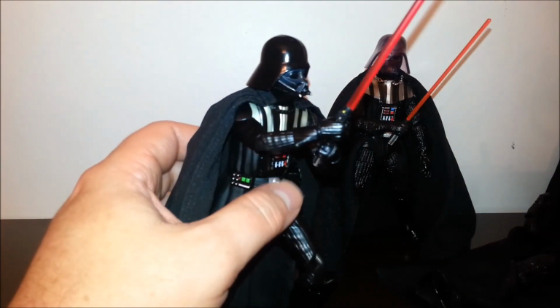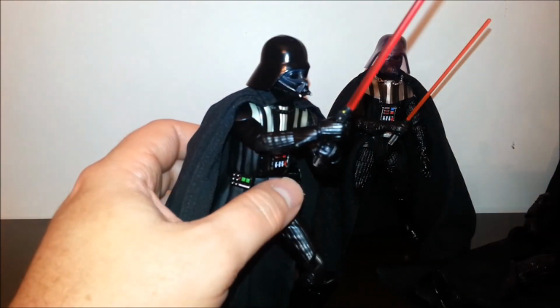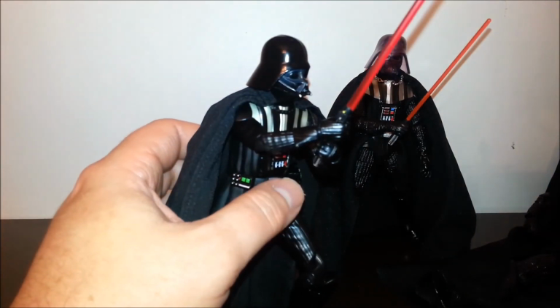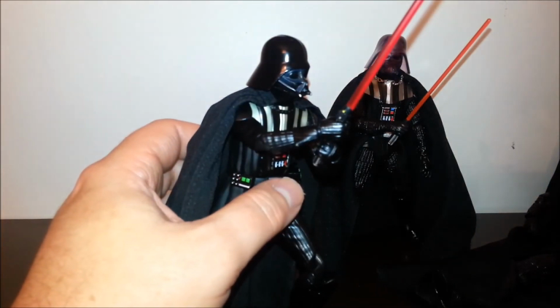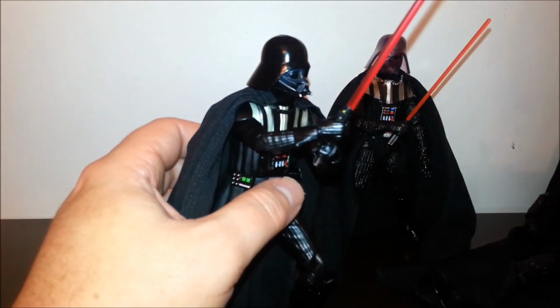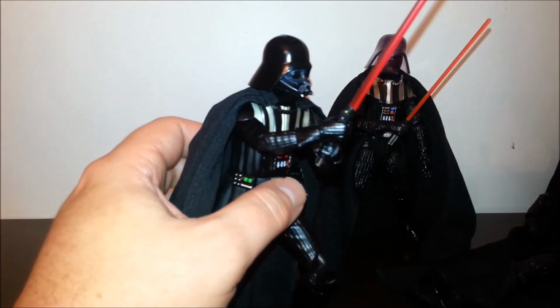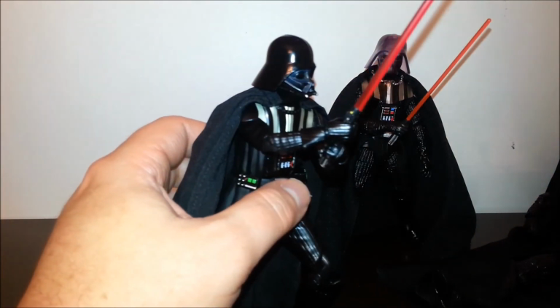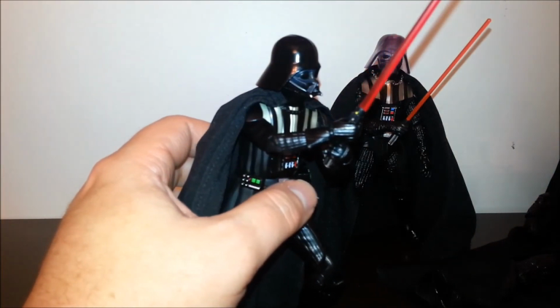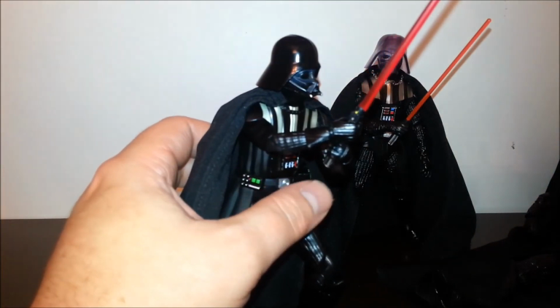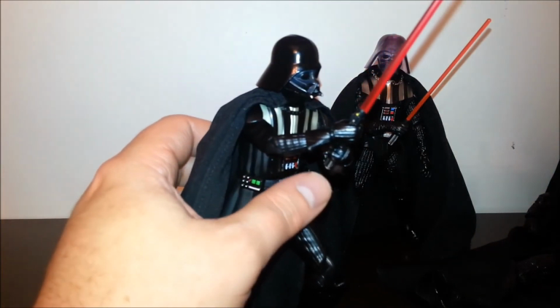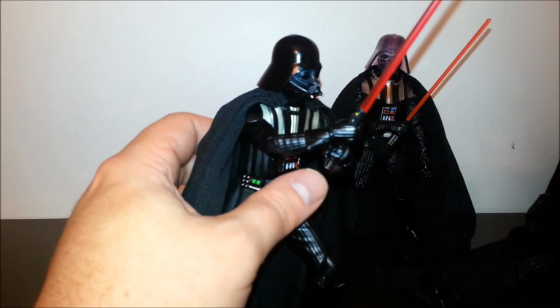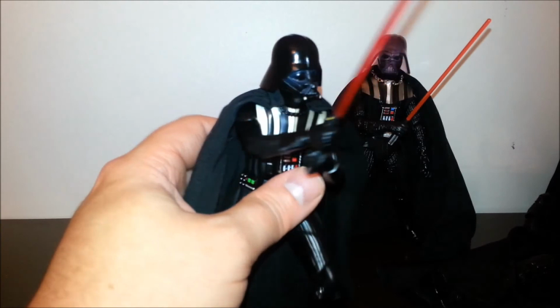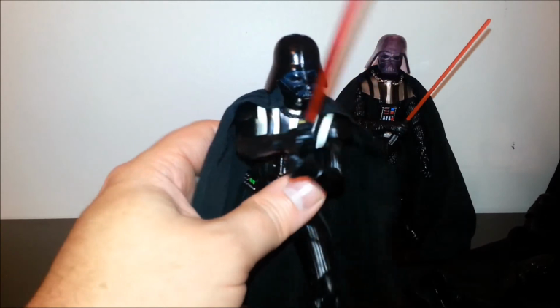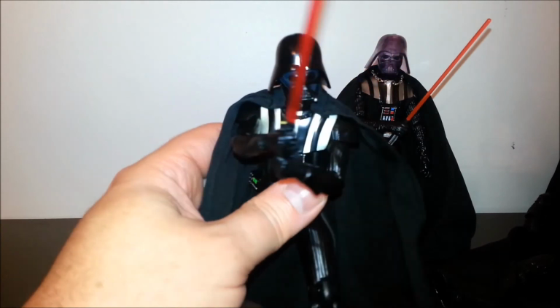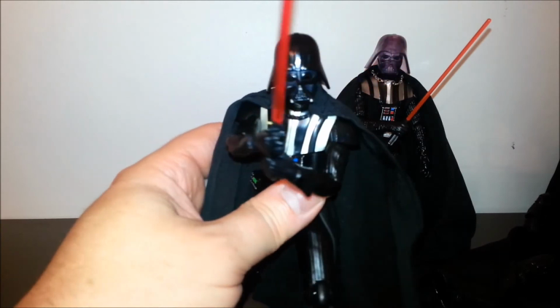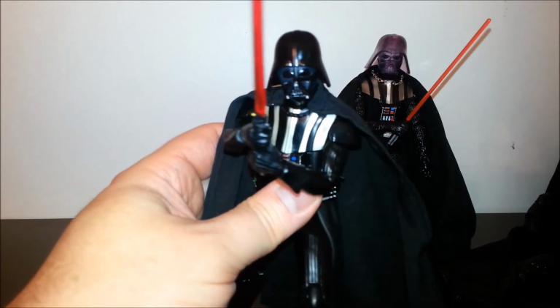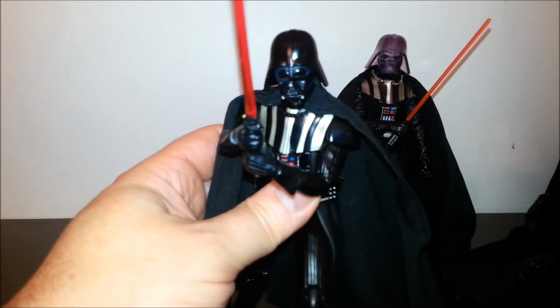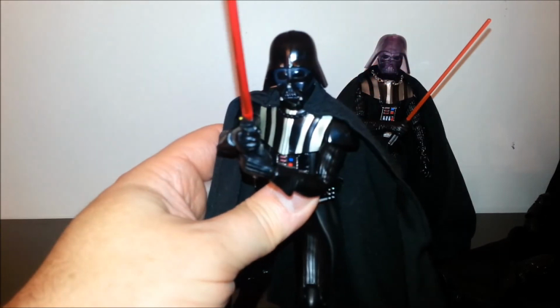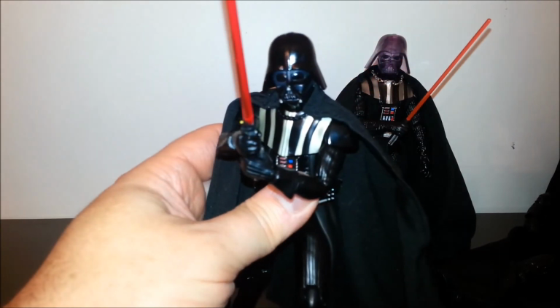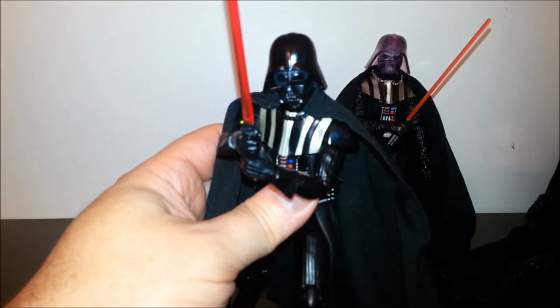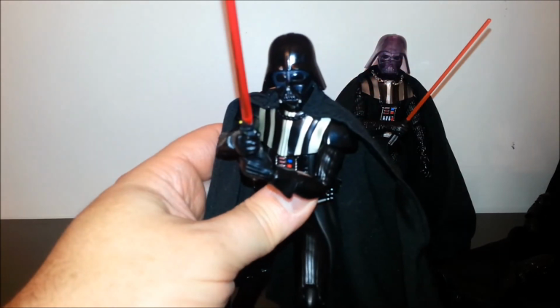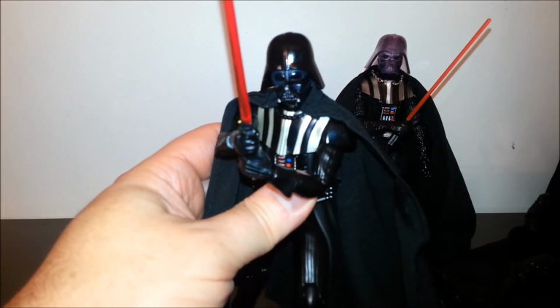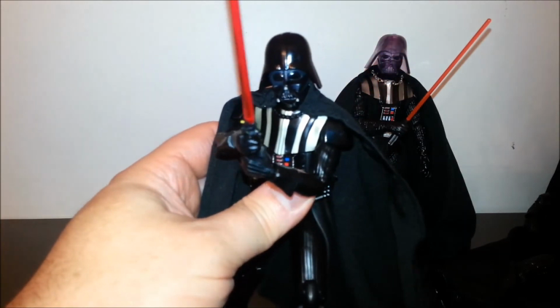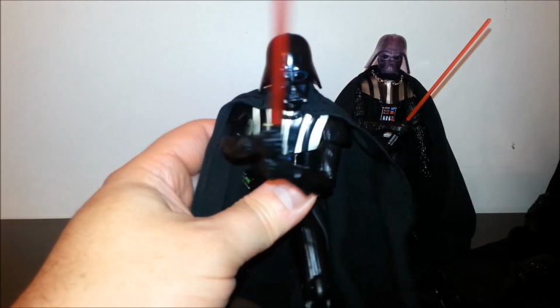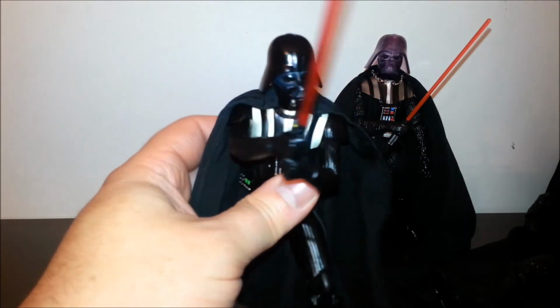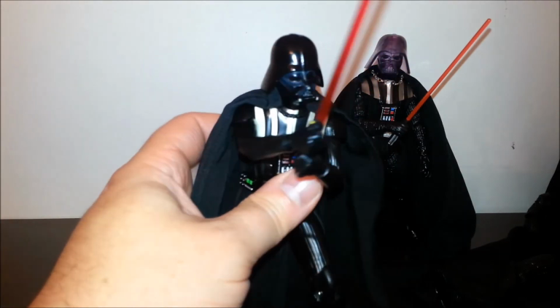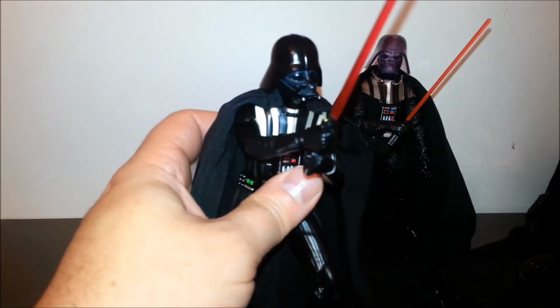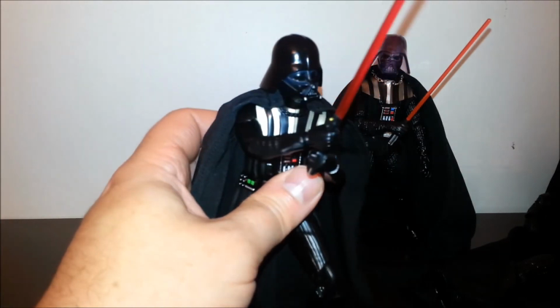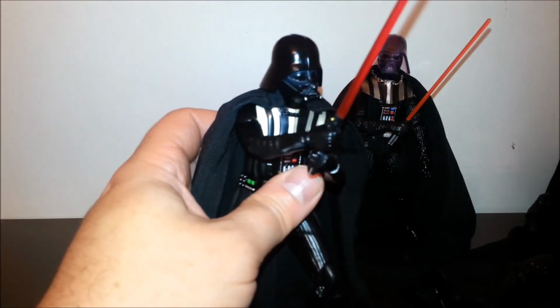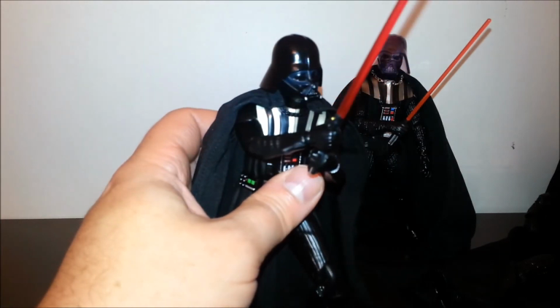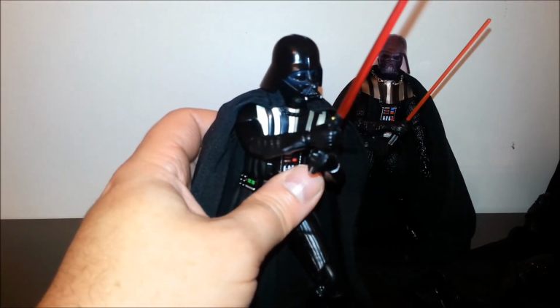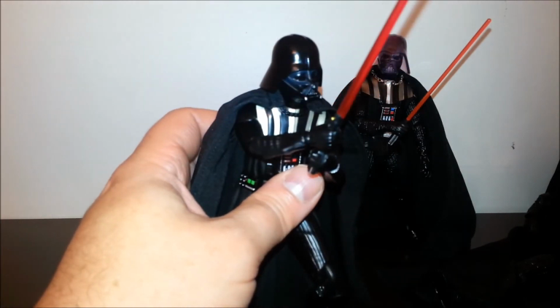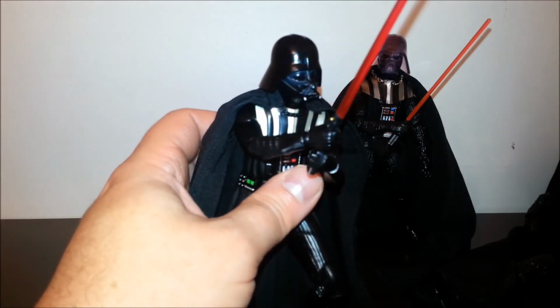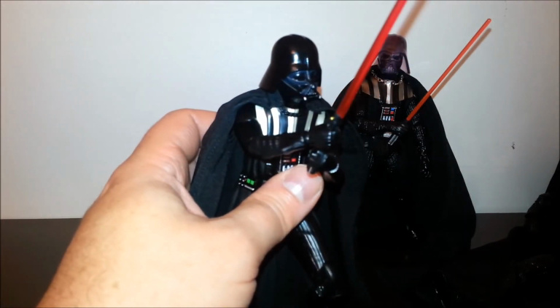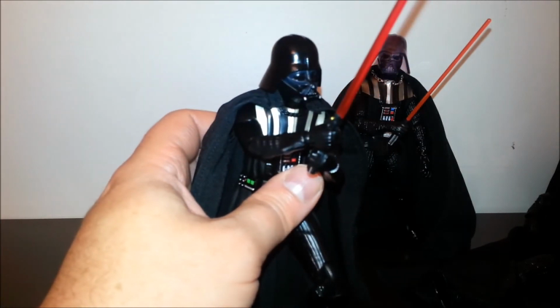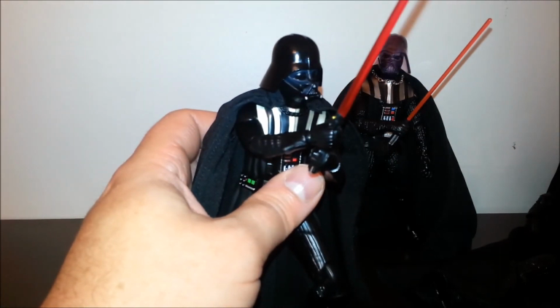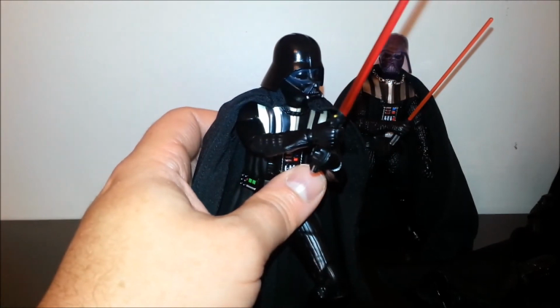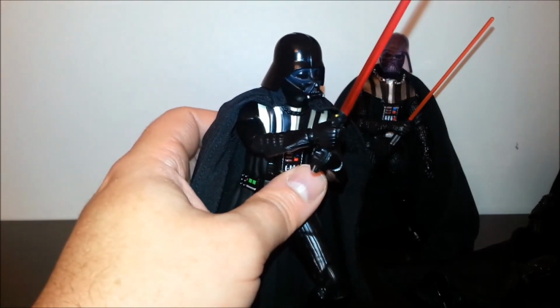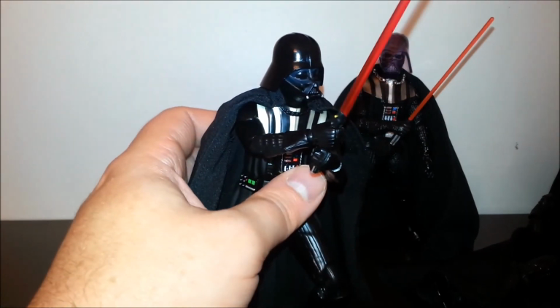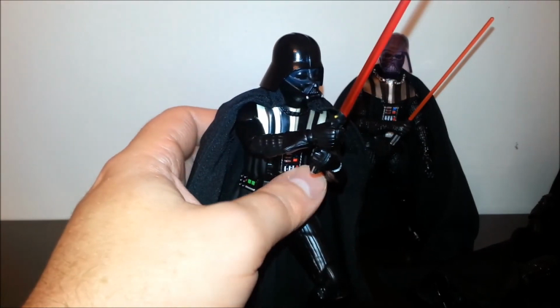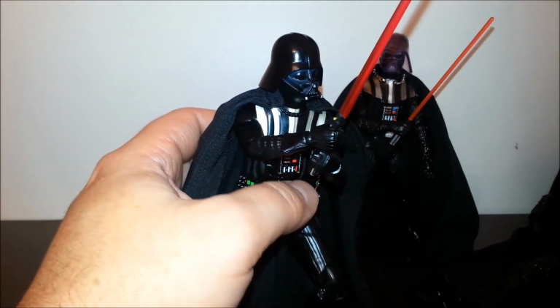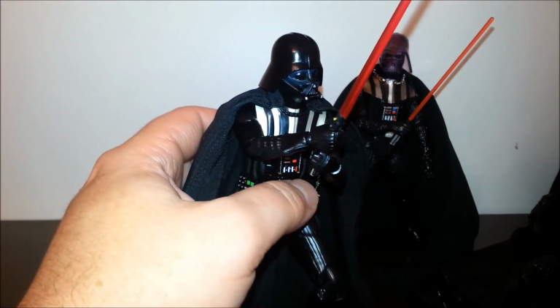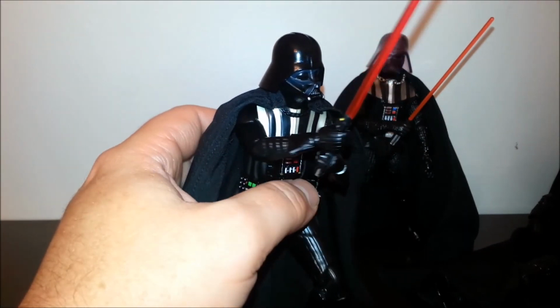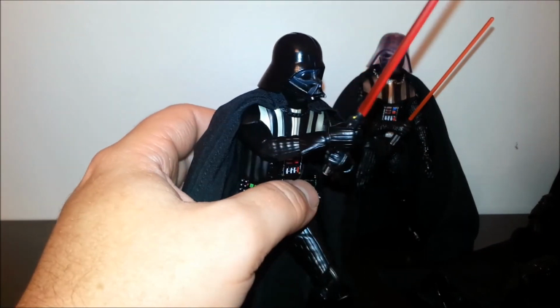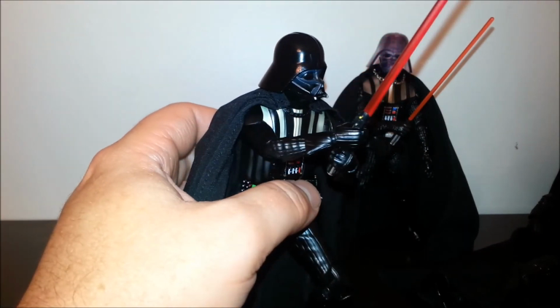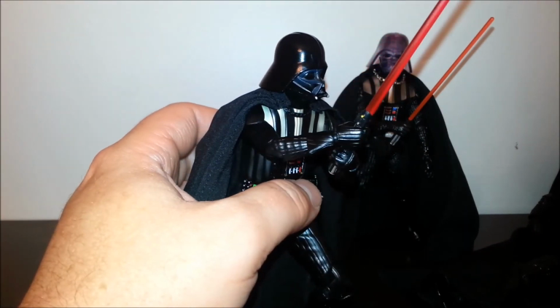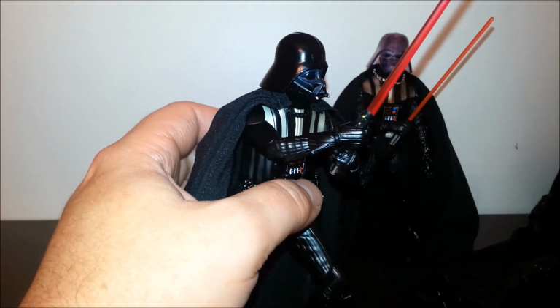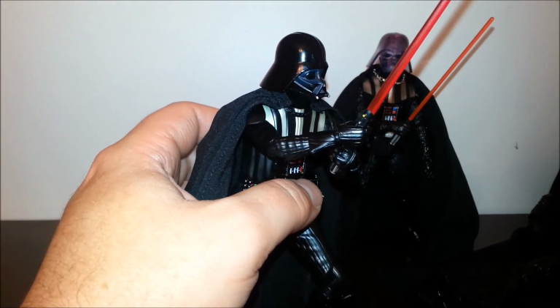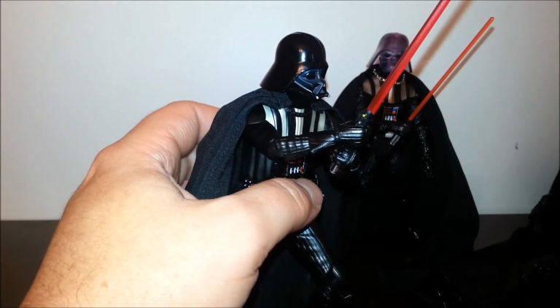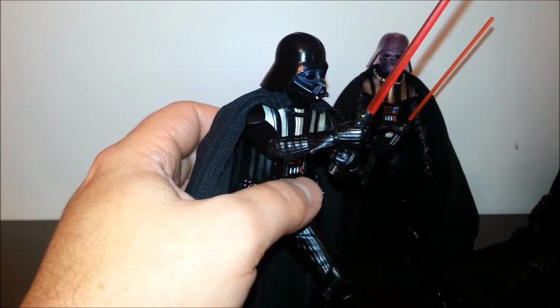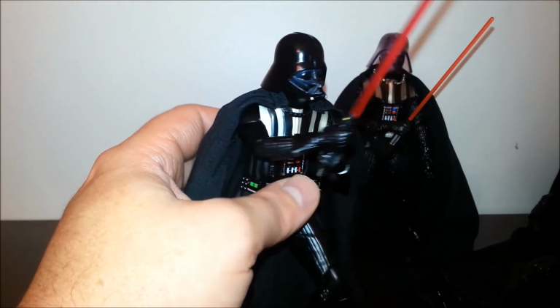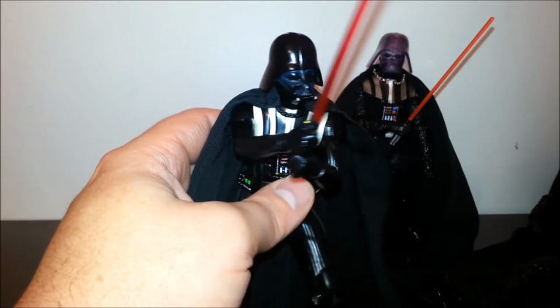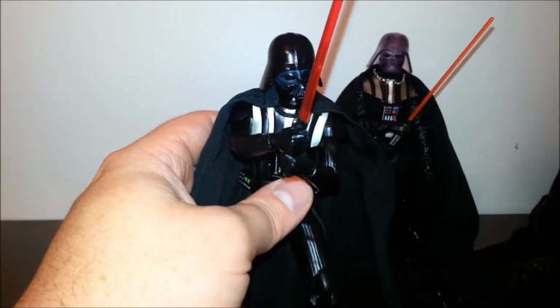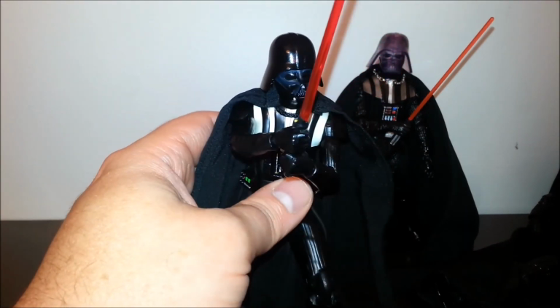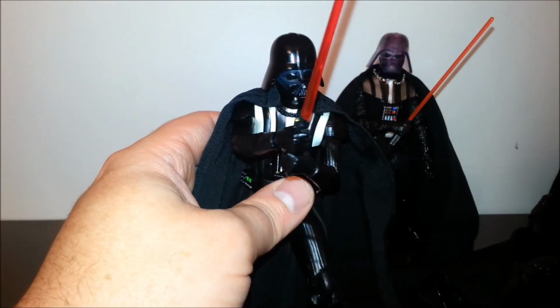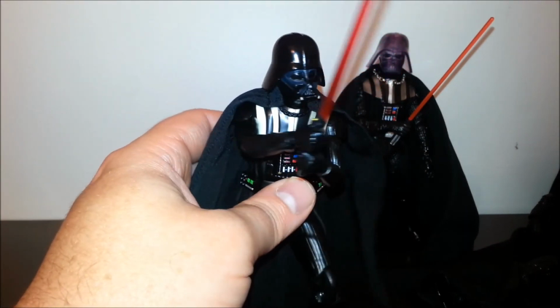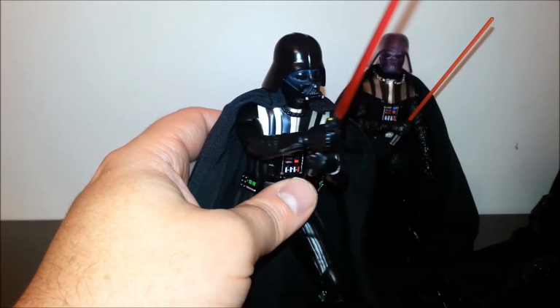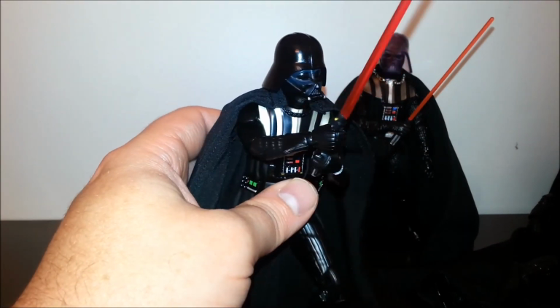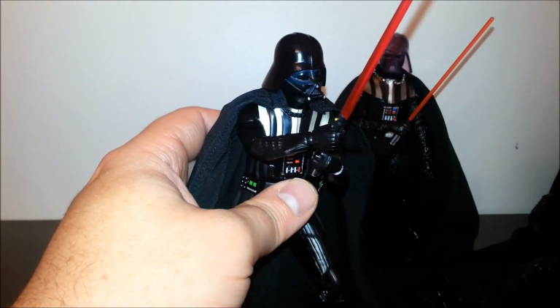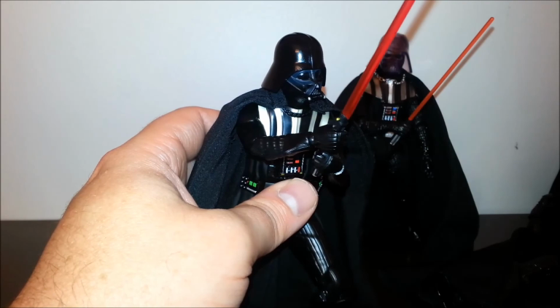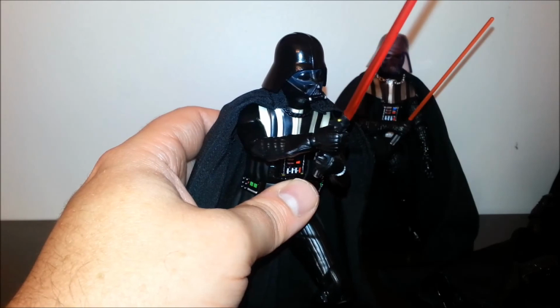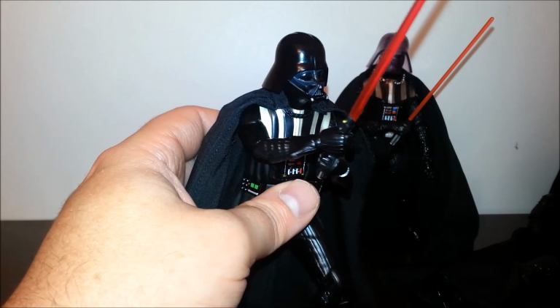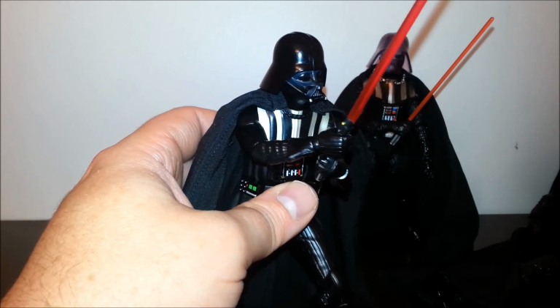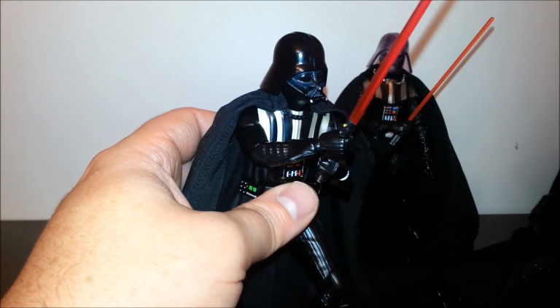That's my Darth's Haul video on the Mafex Darth Vader. Until next time, I will see ya.